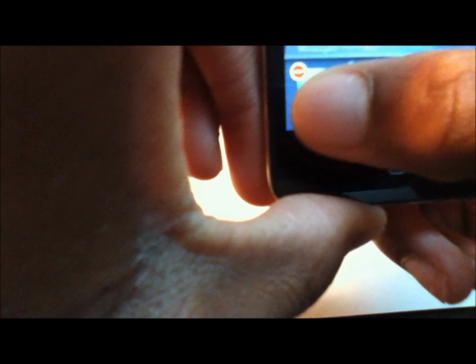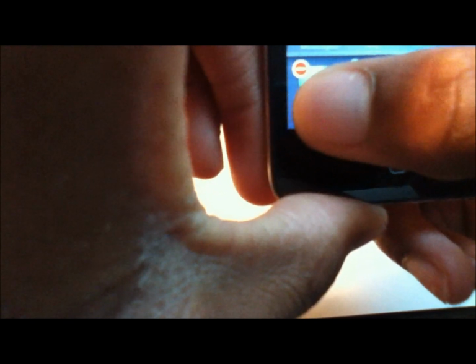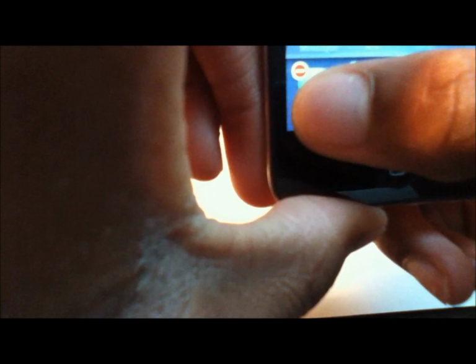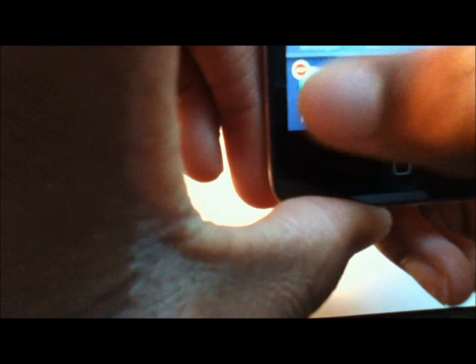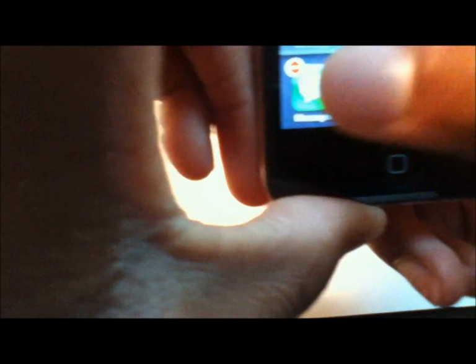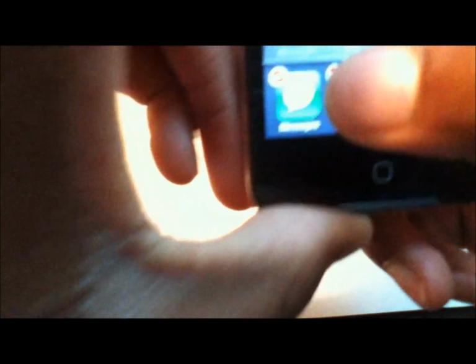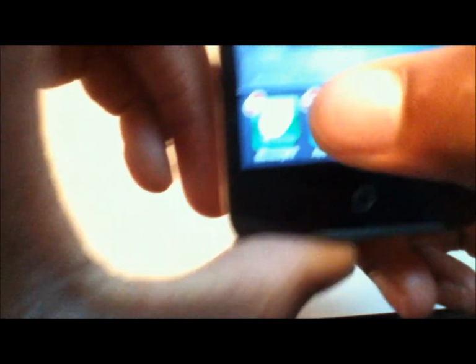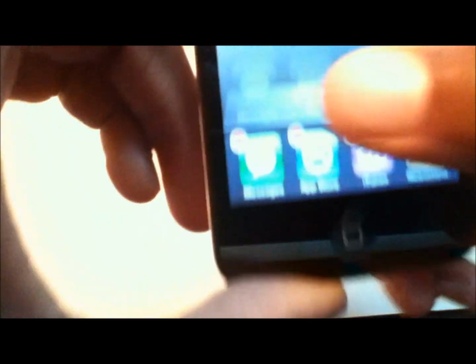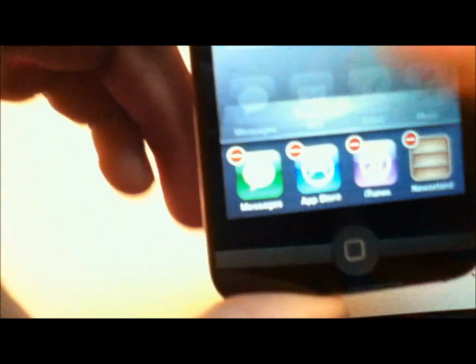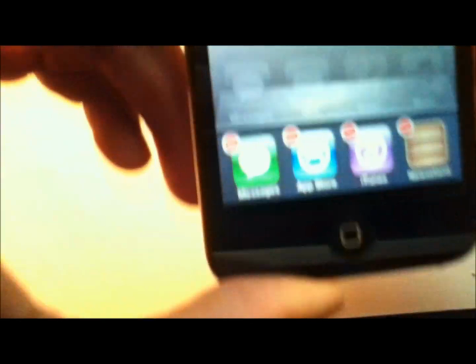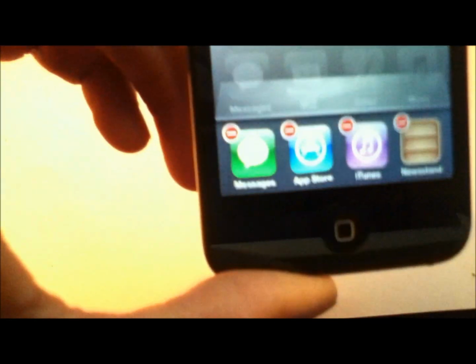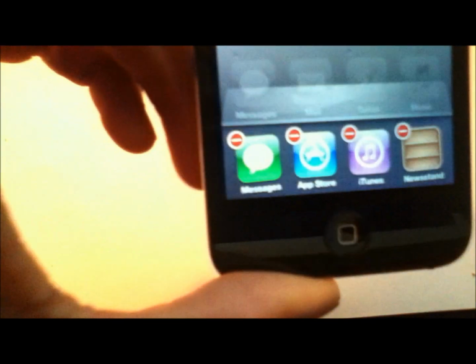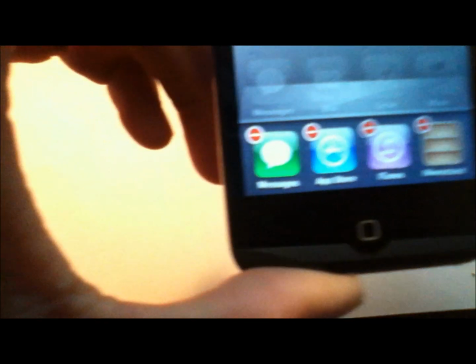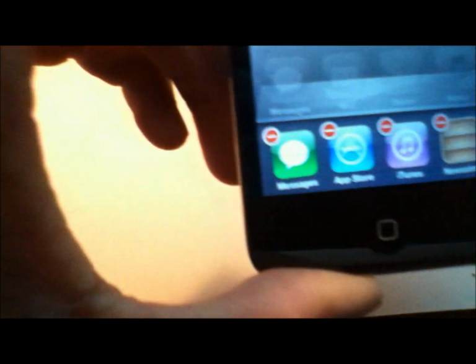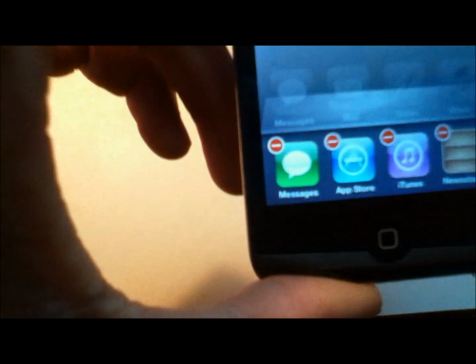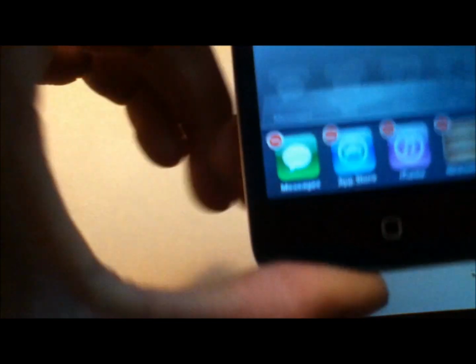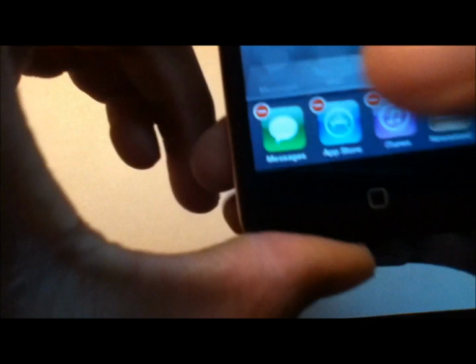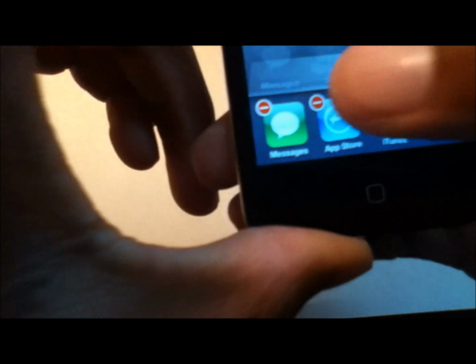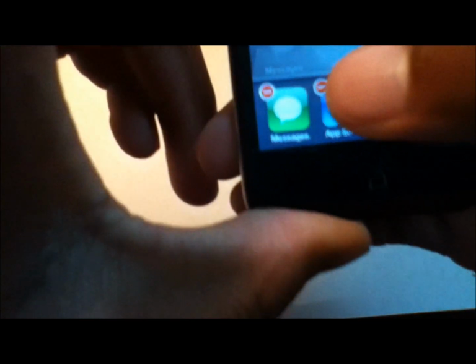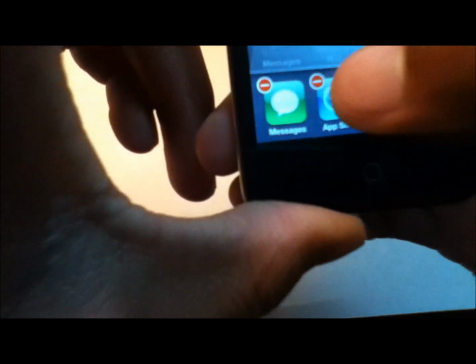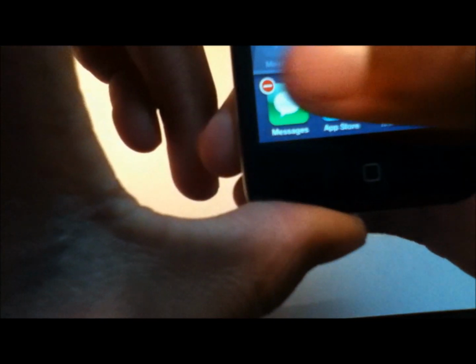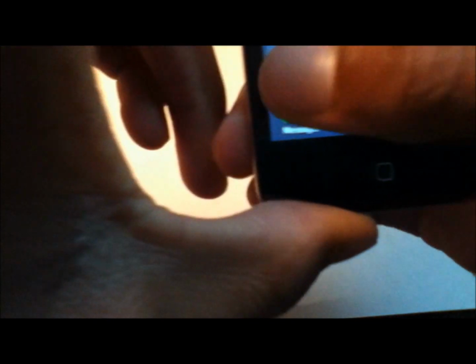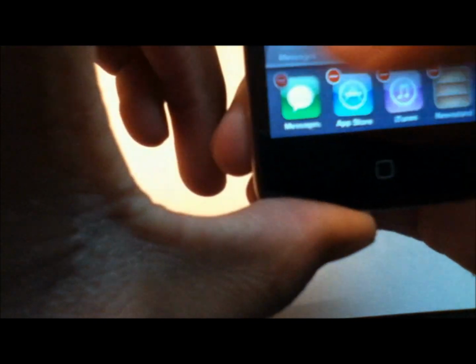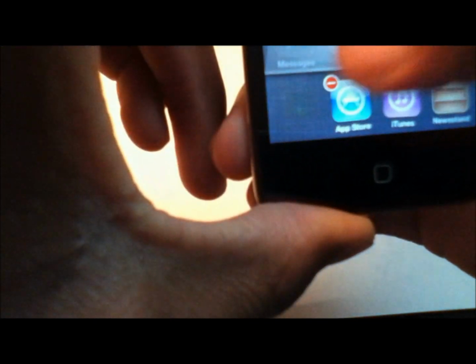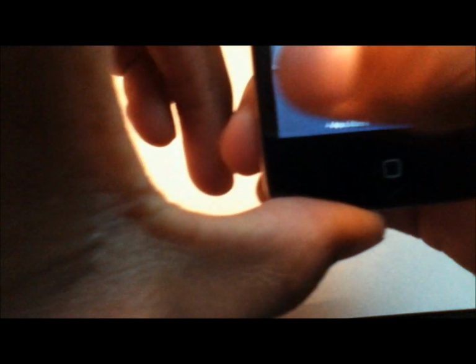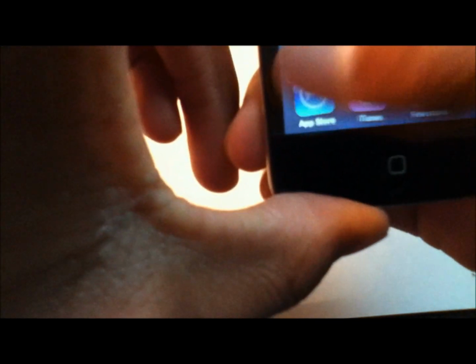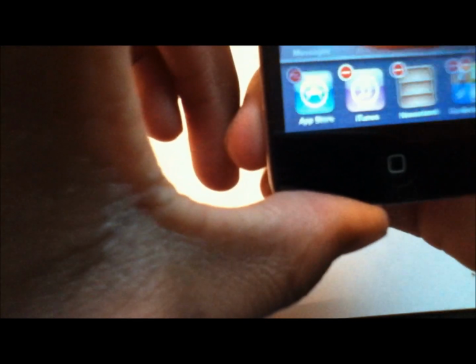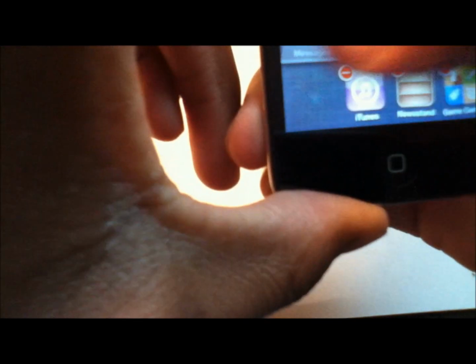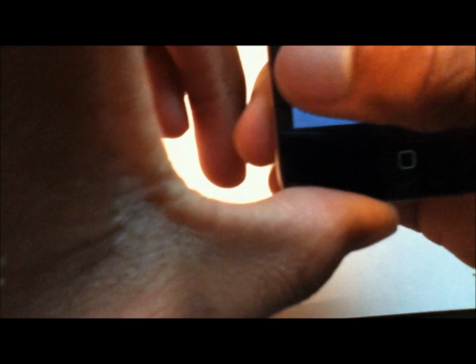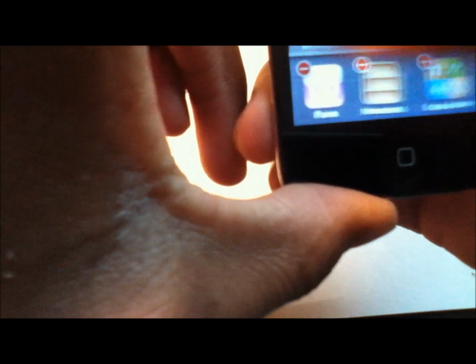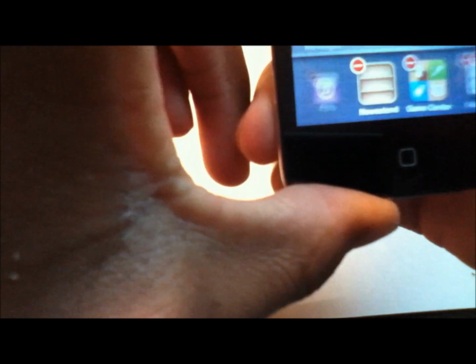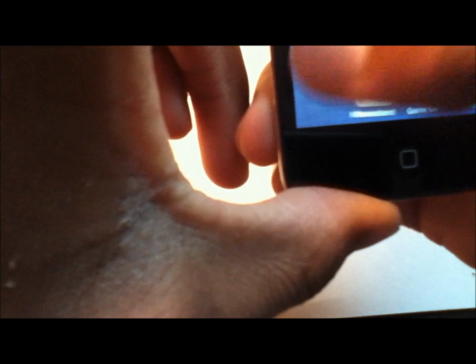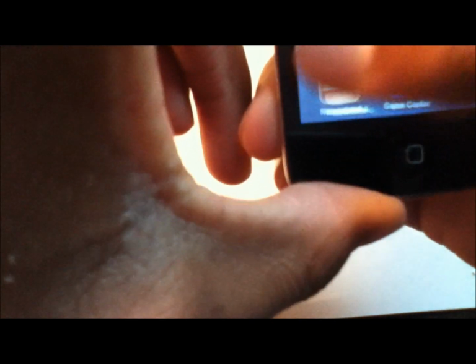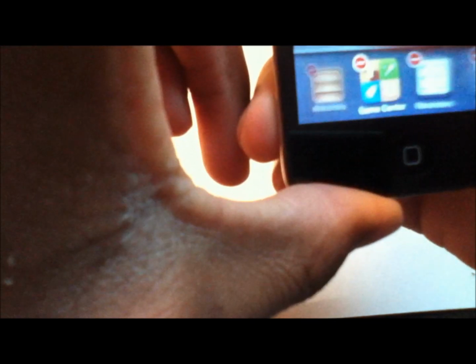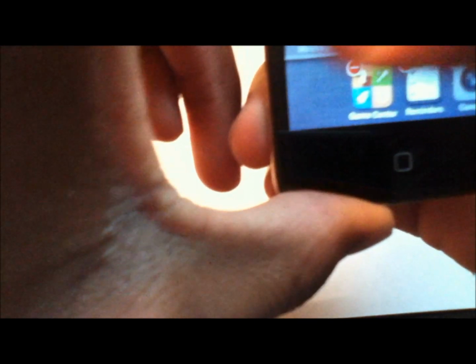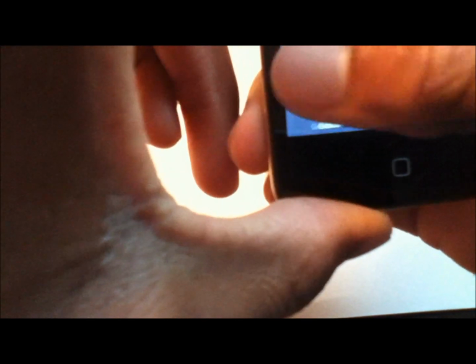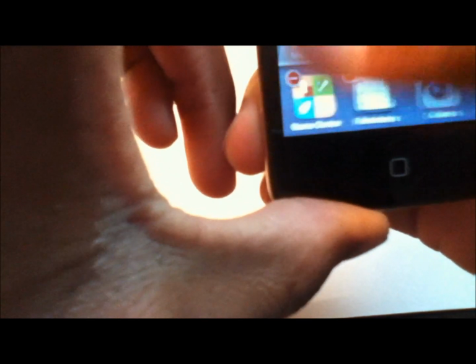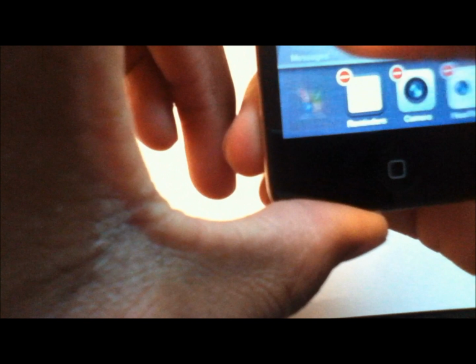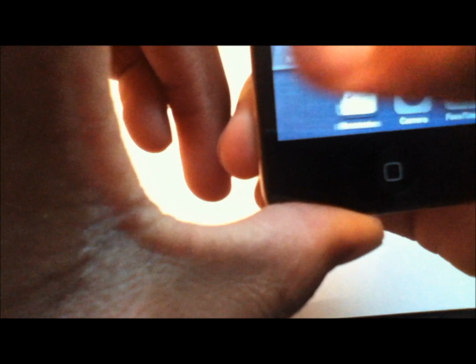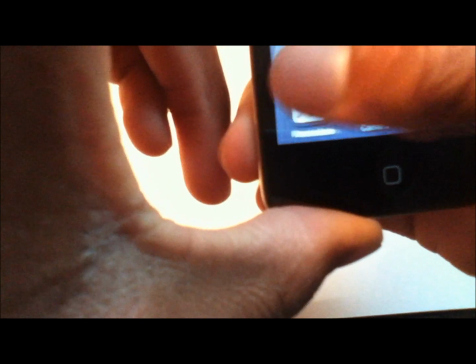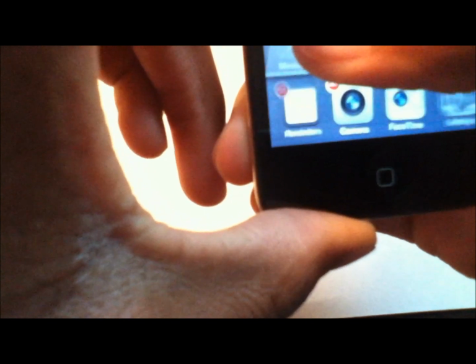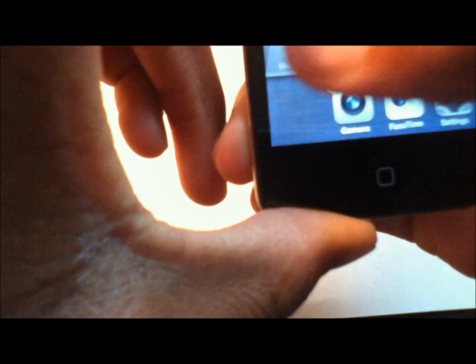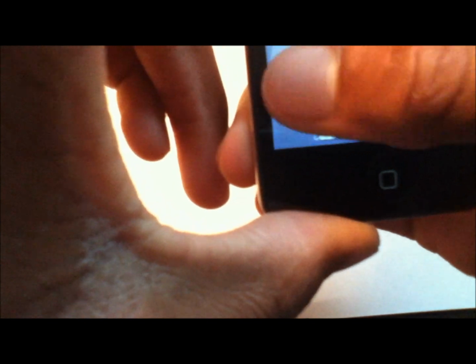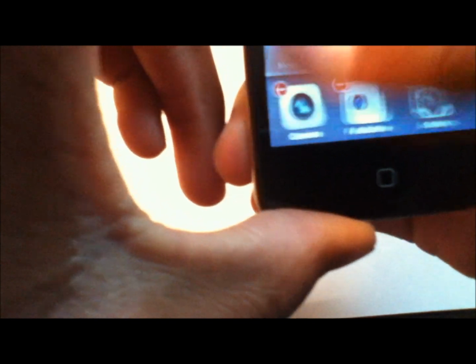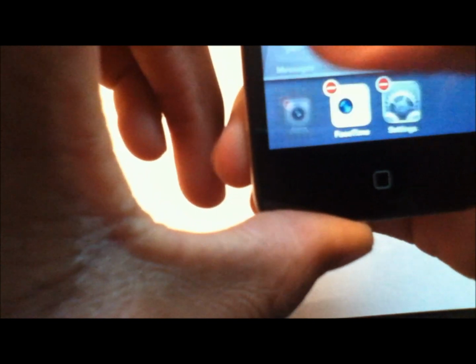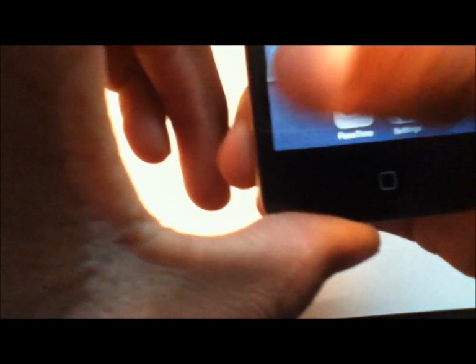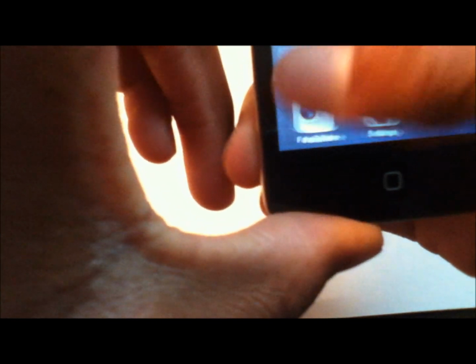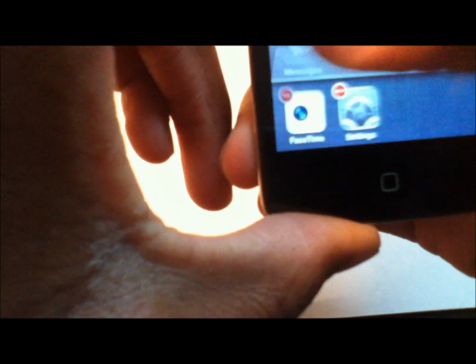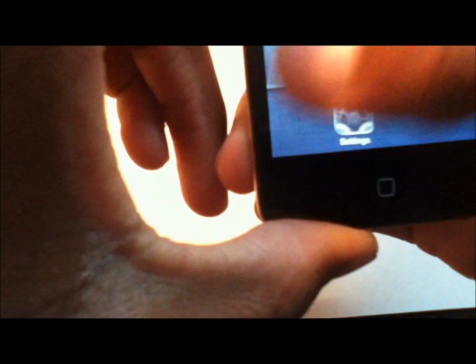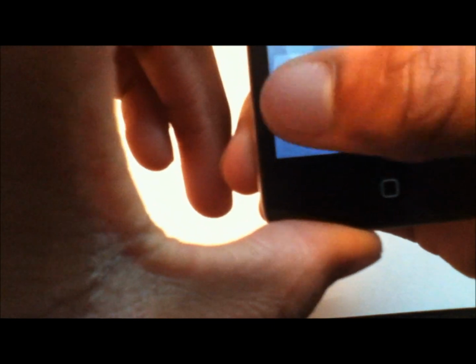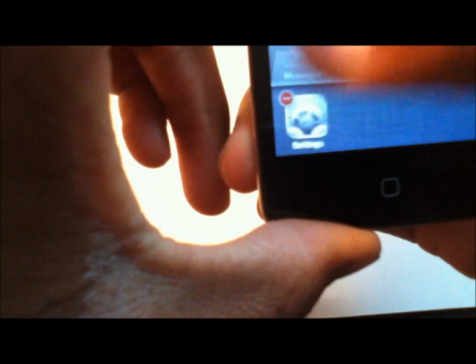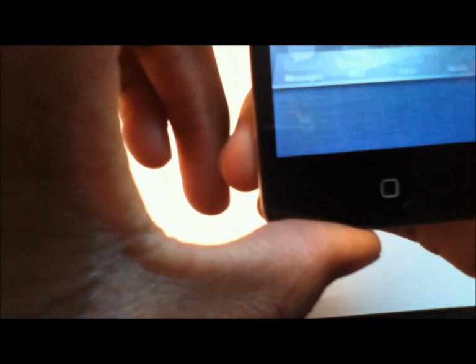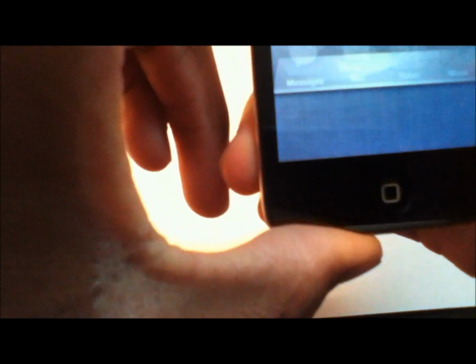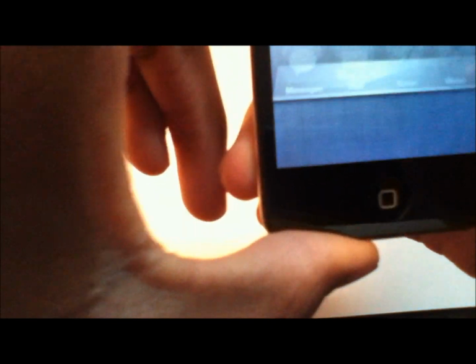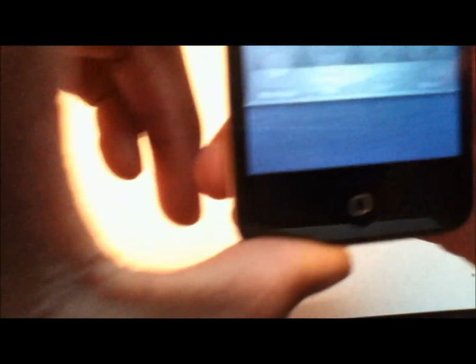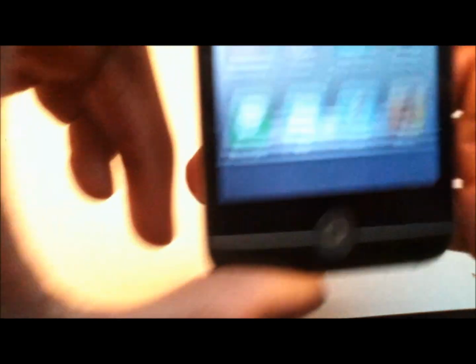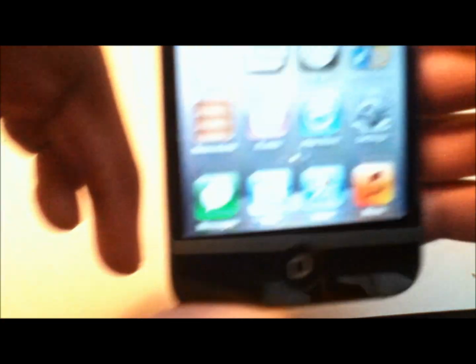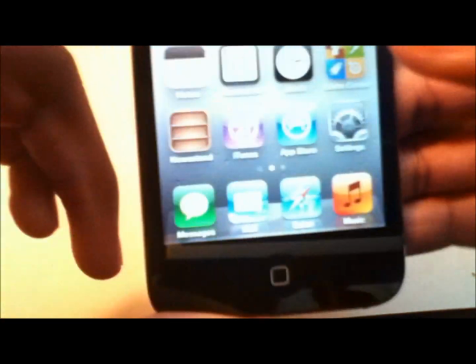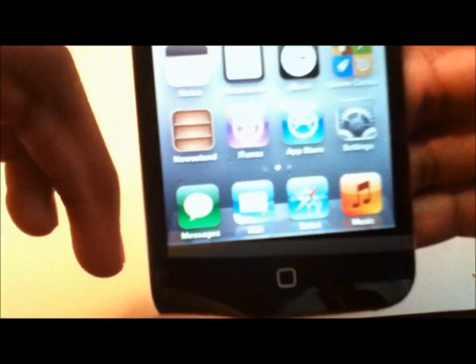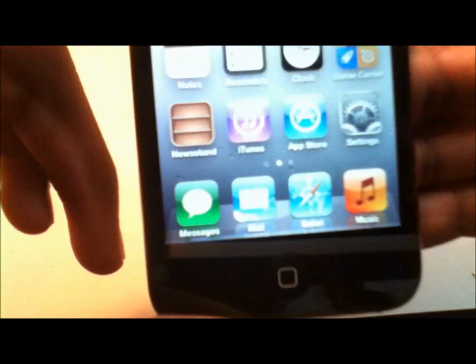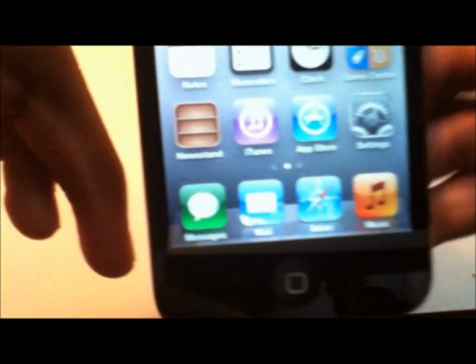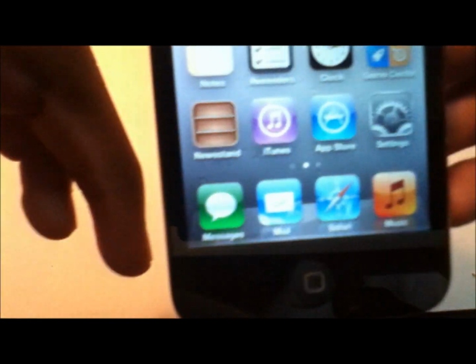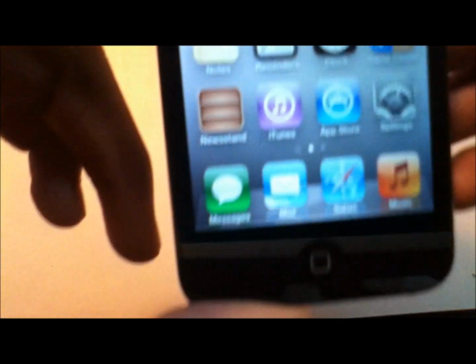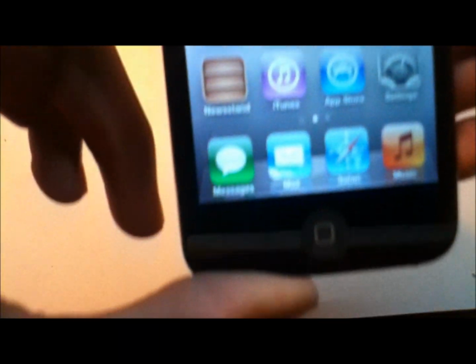To close apps completely, hold on for about two seconds until they start wiggling, and then you can close them. Otherwise they run in the background.